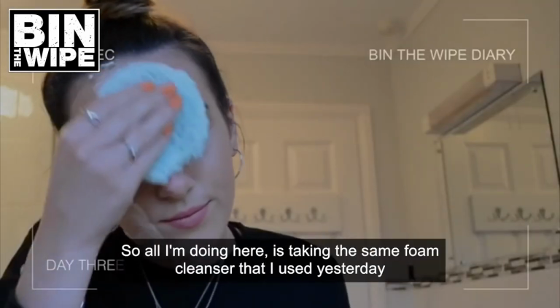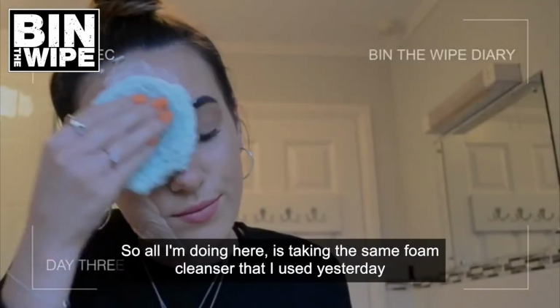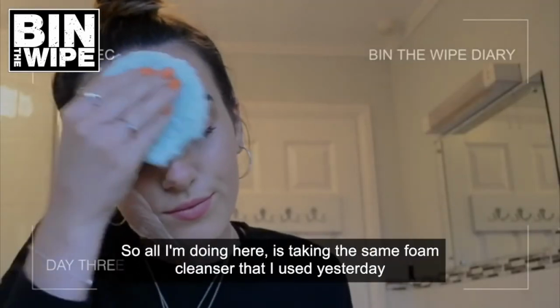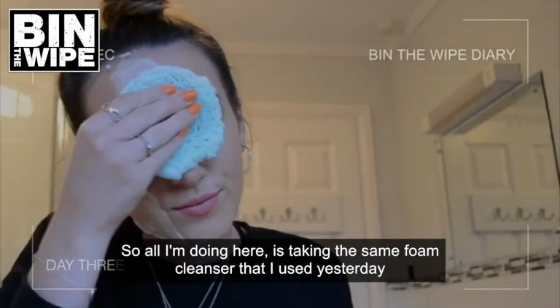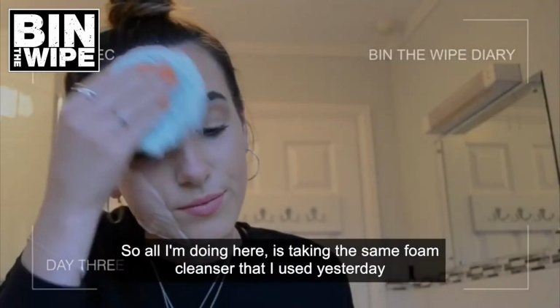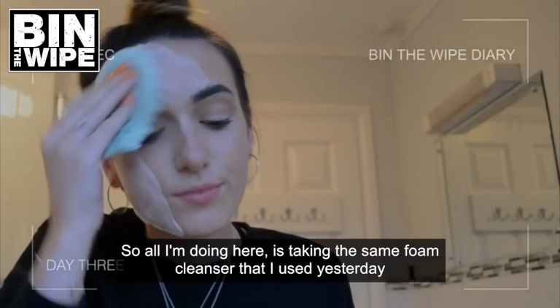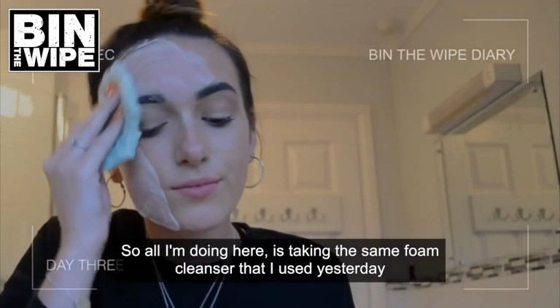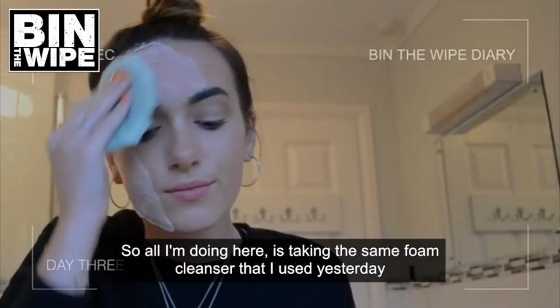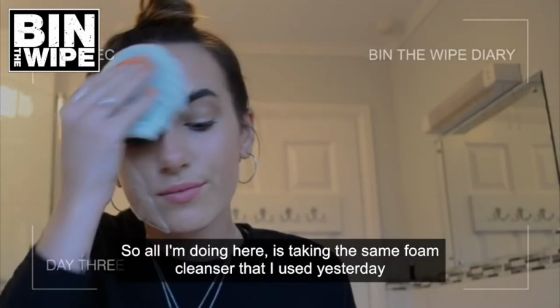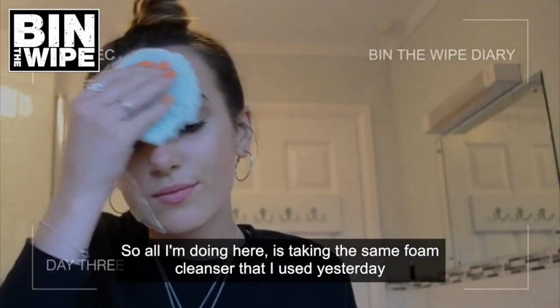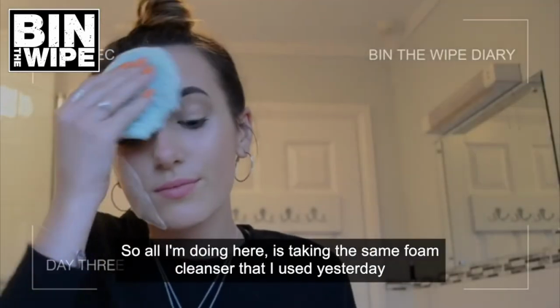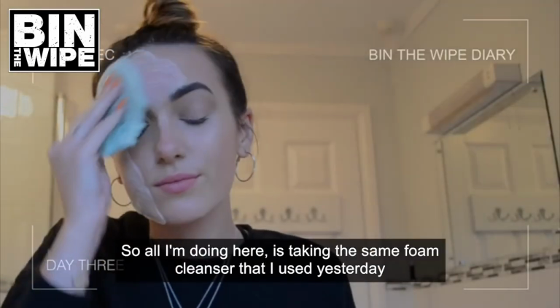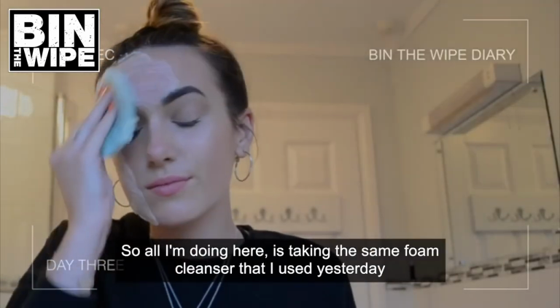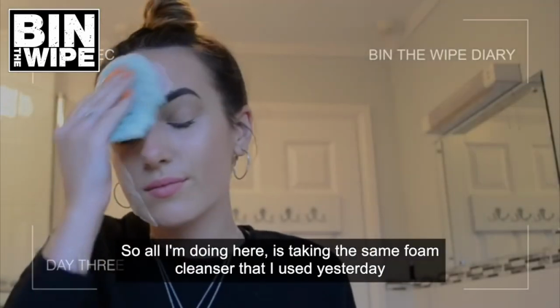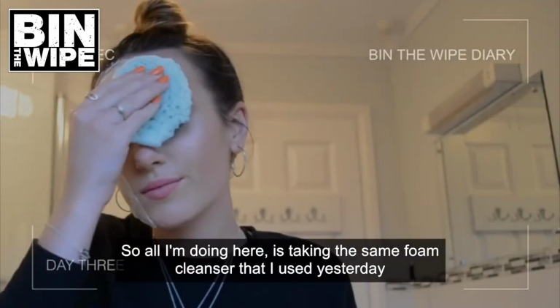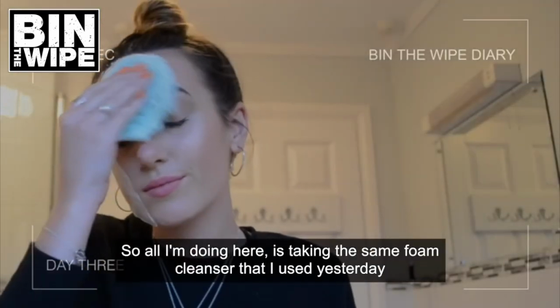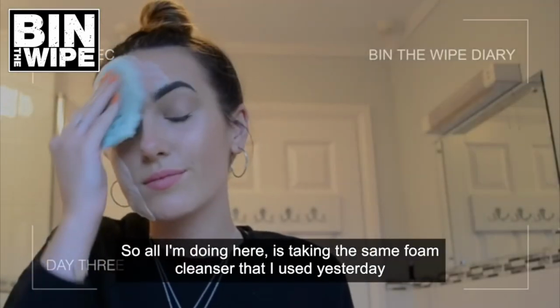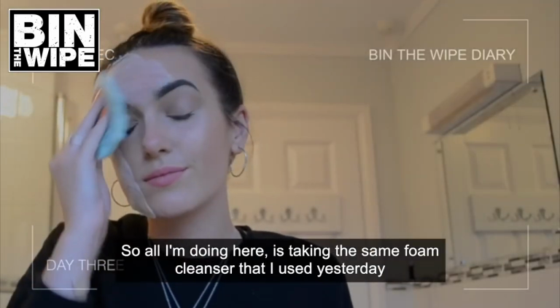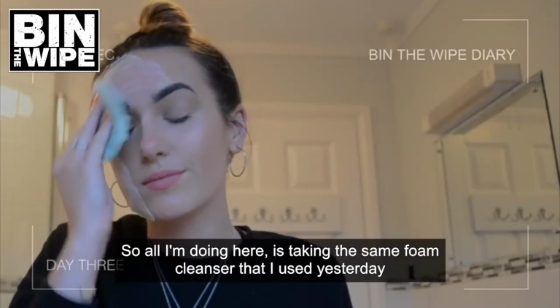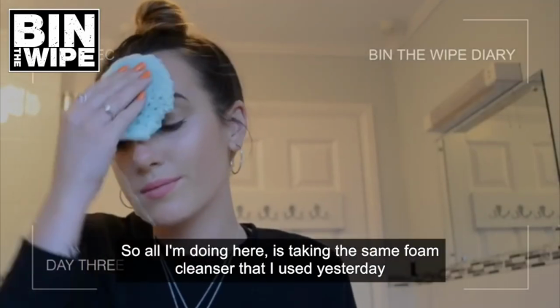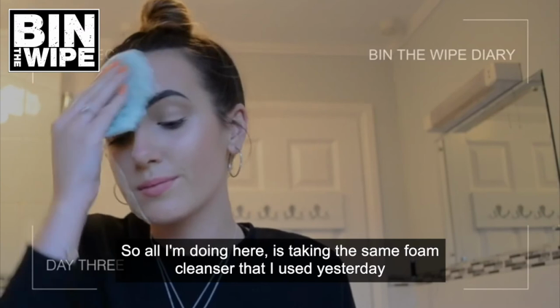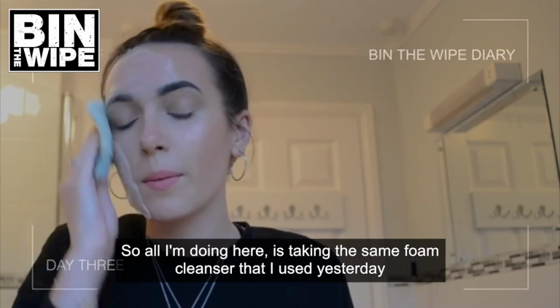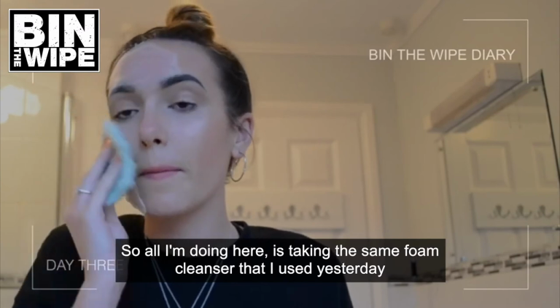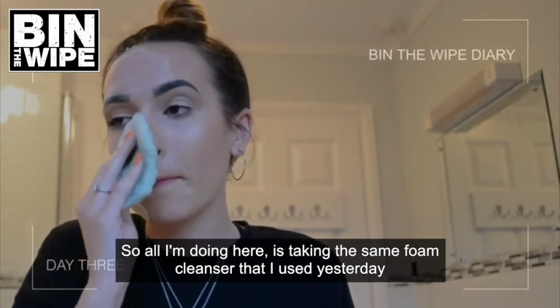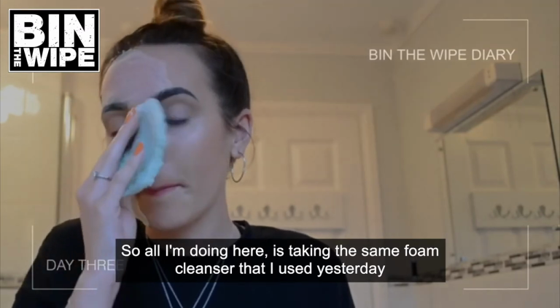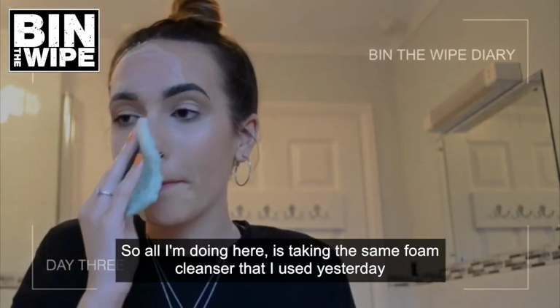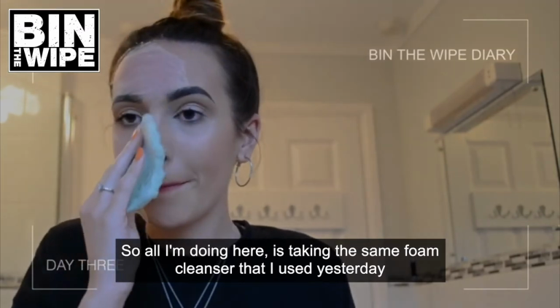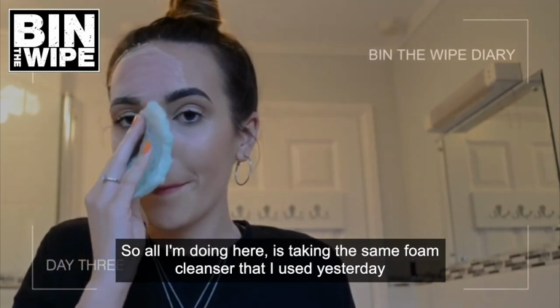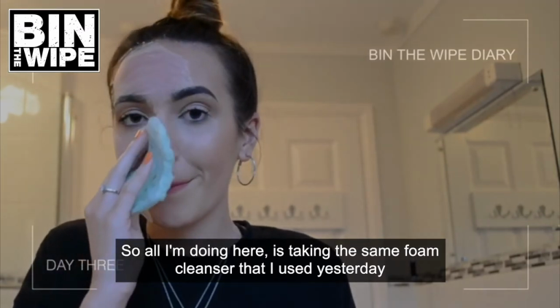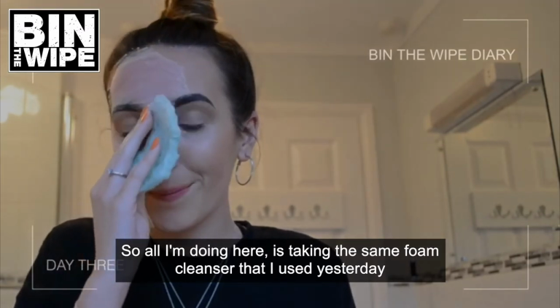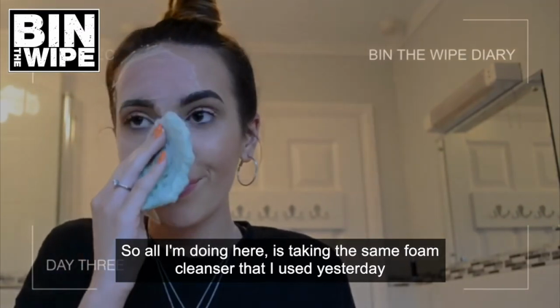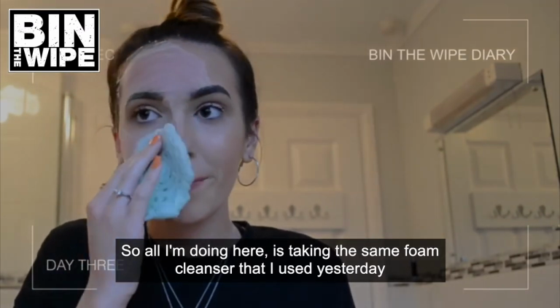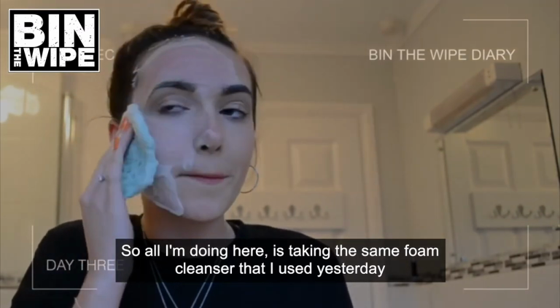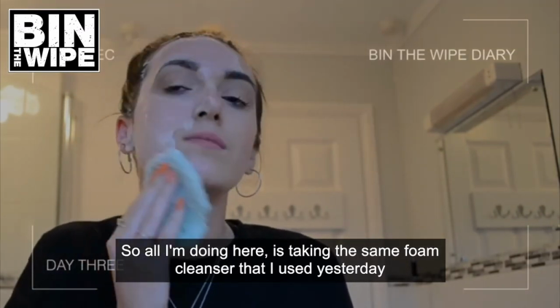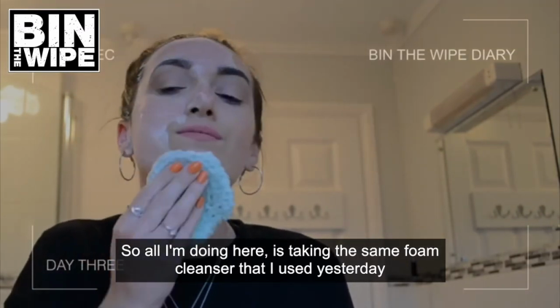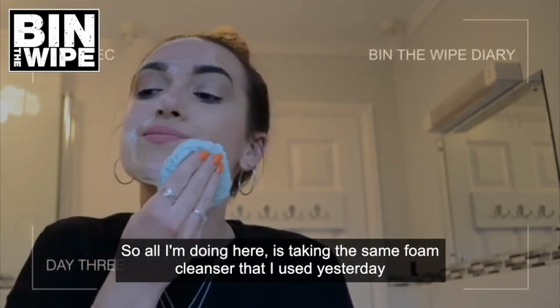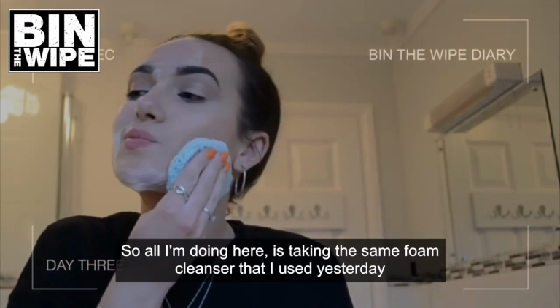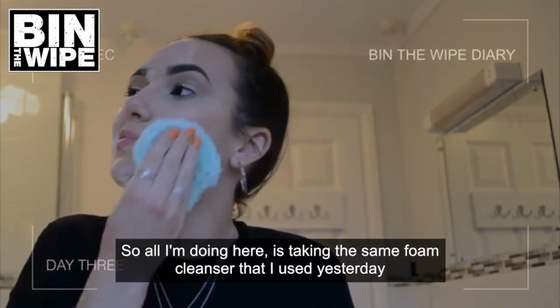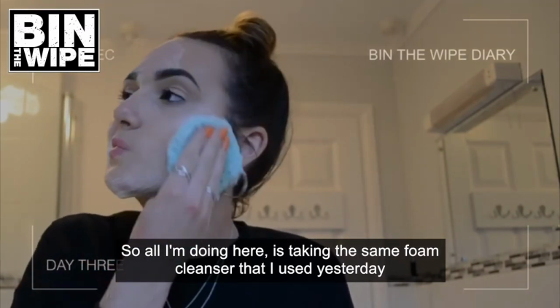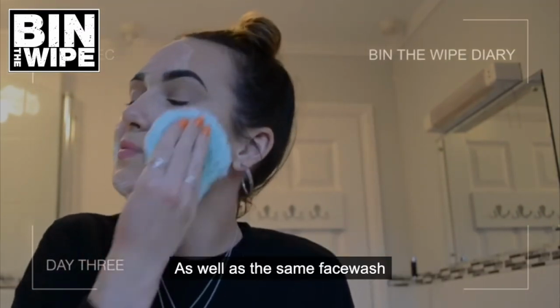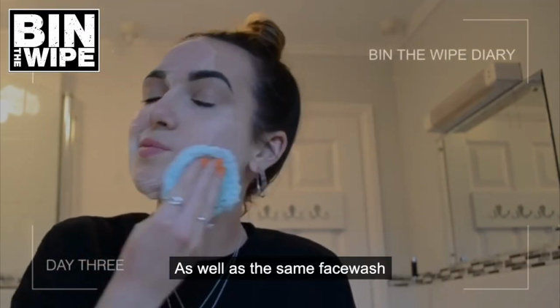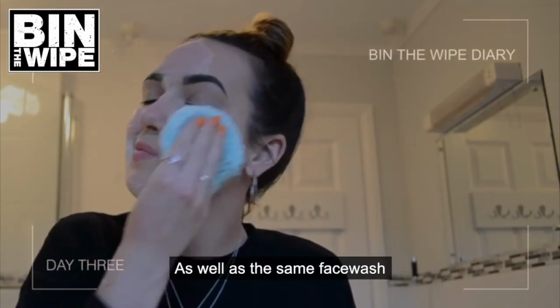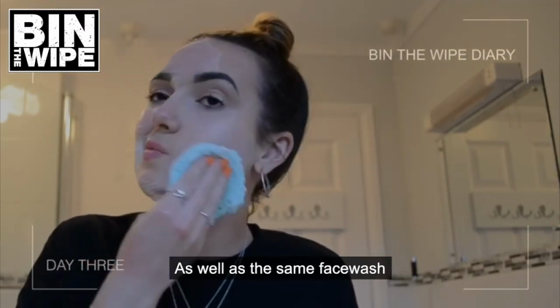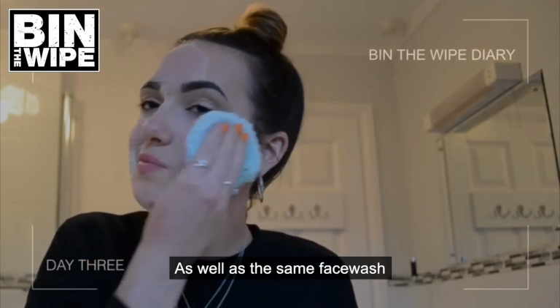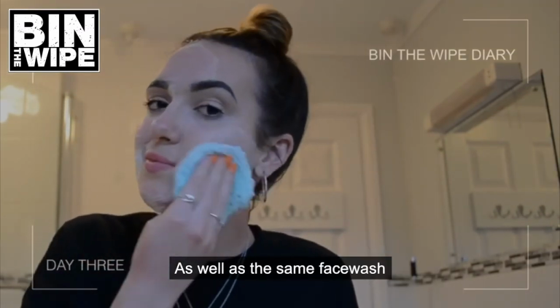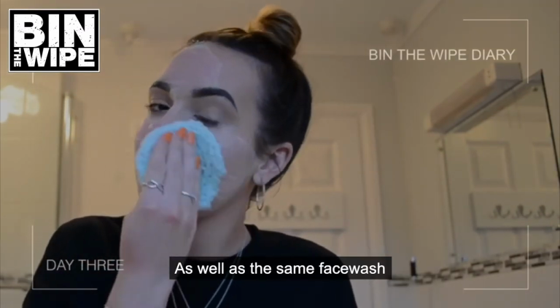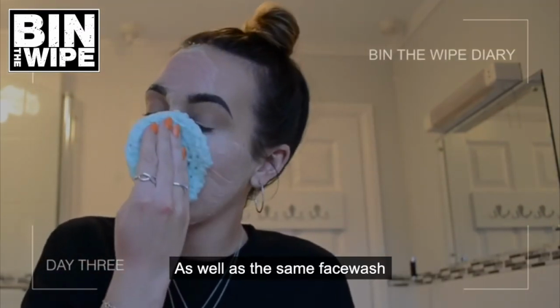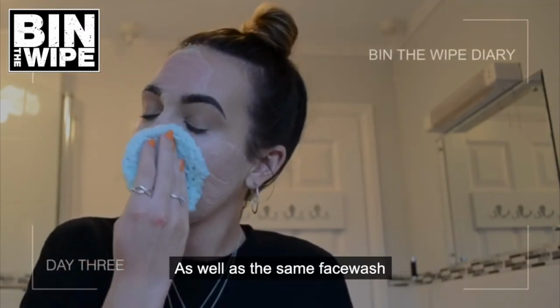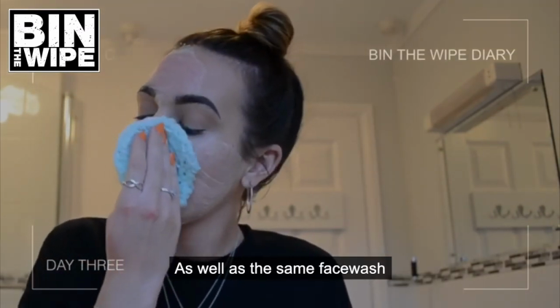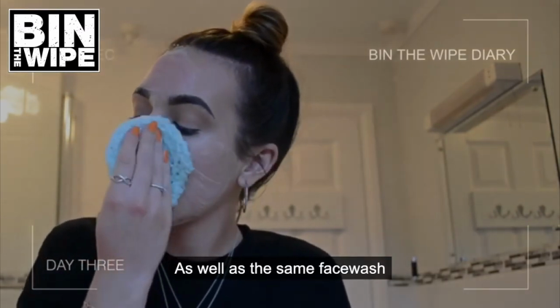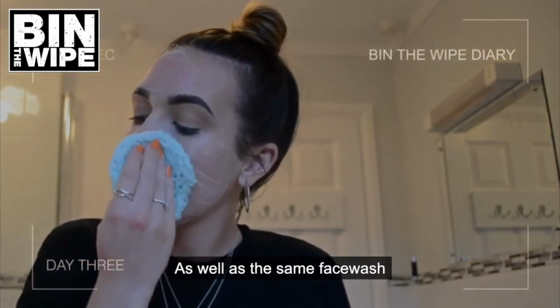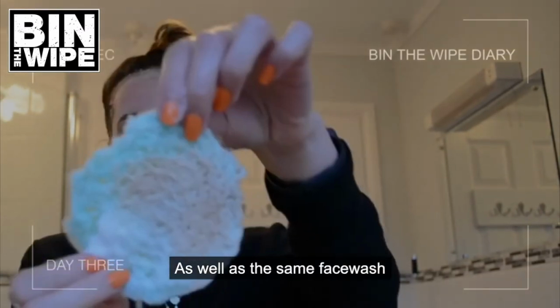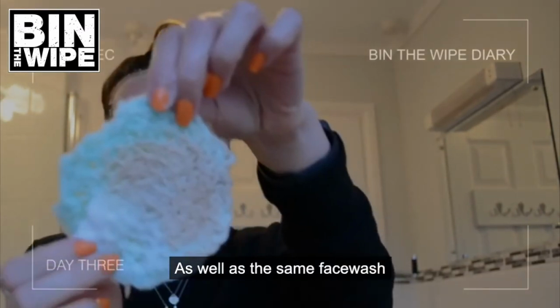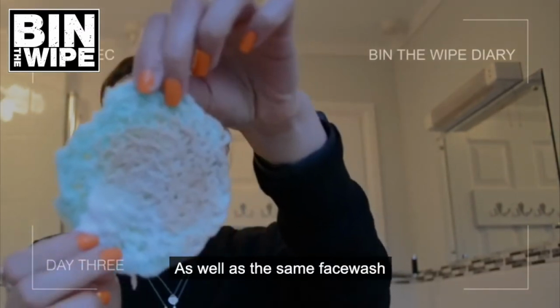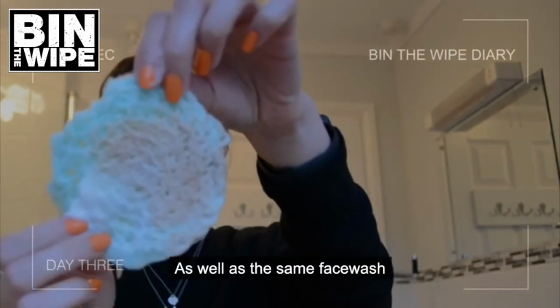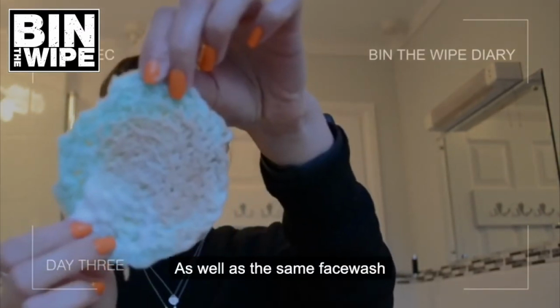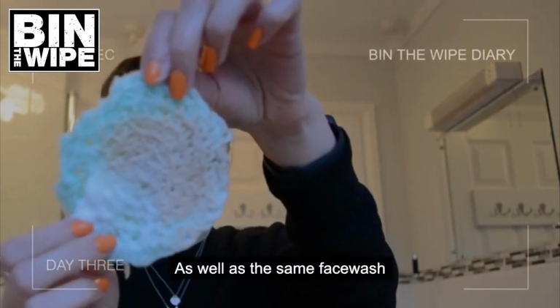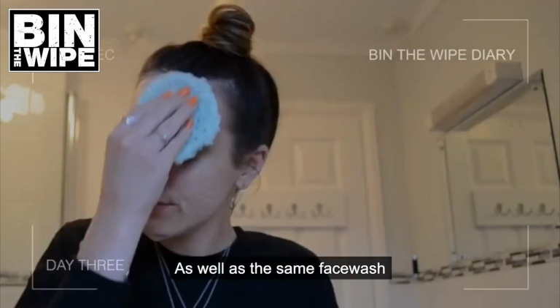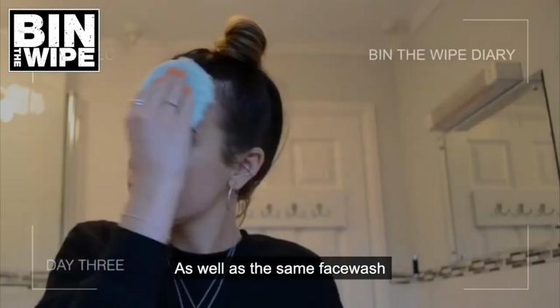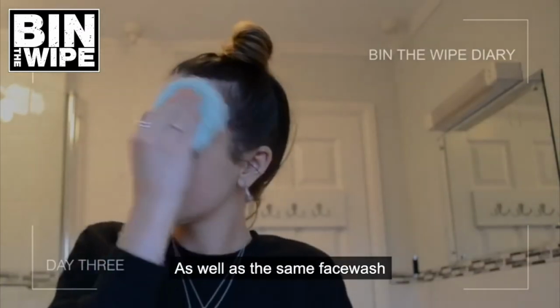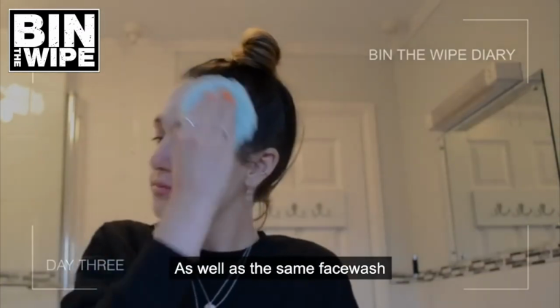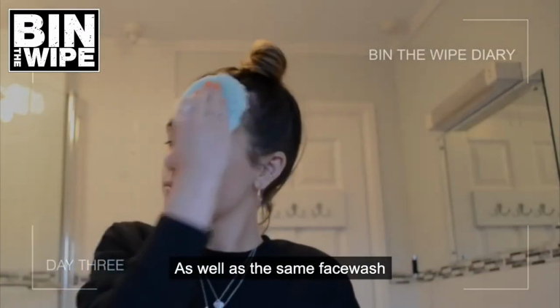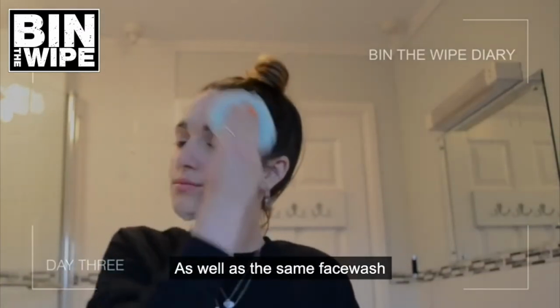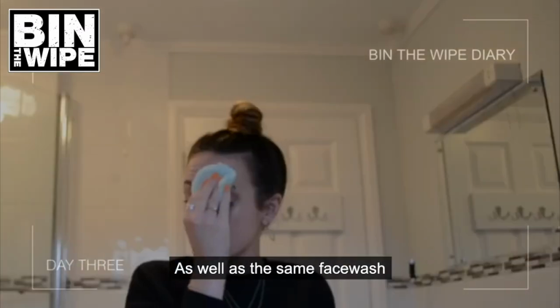All I'm doing here is taking the same foam cleanser that I used yesterday as well as the same face wash.